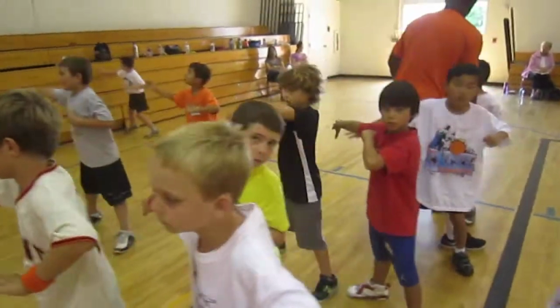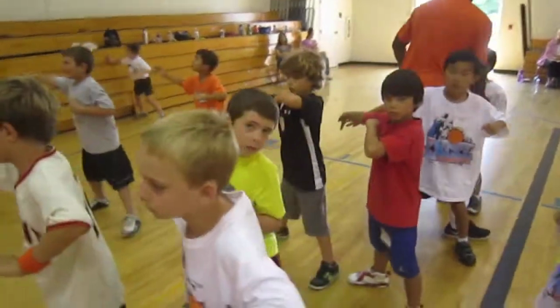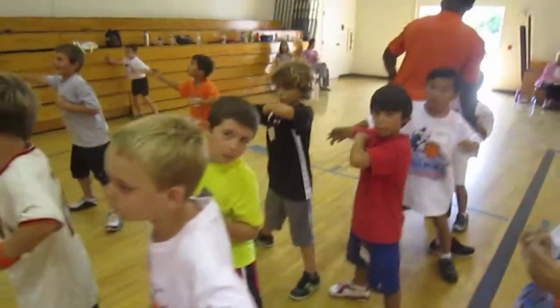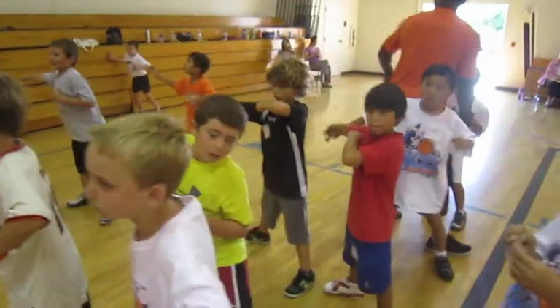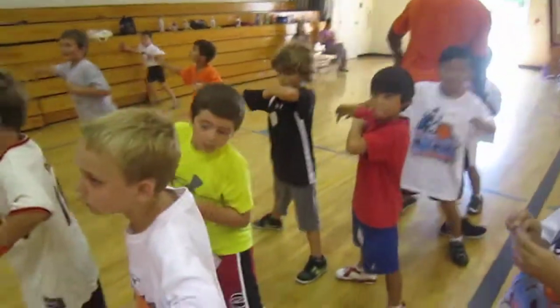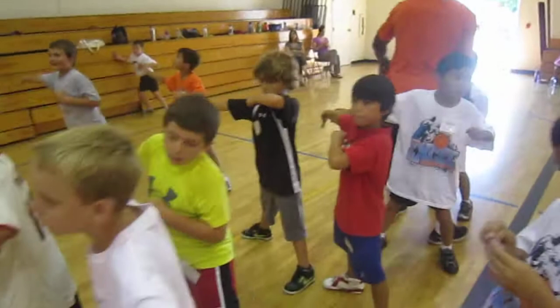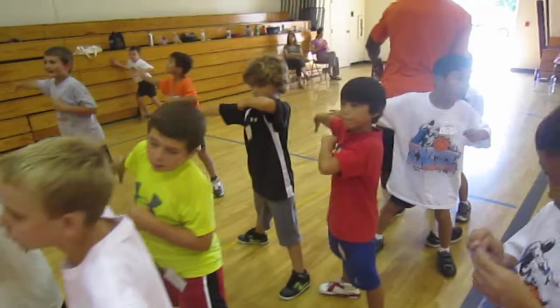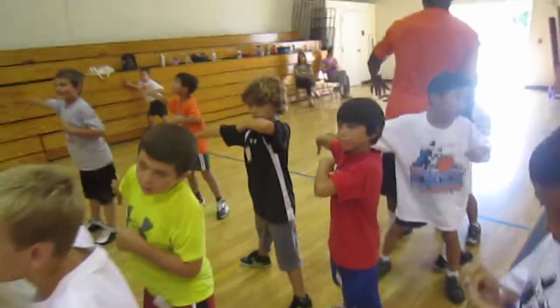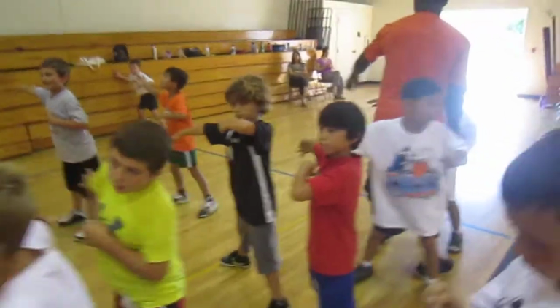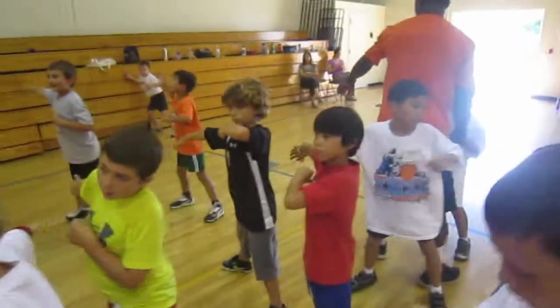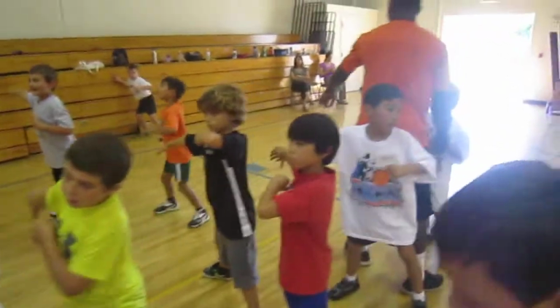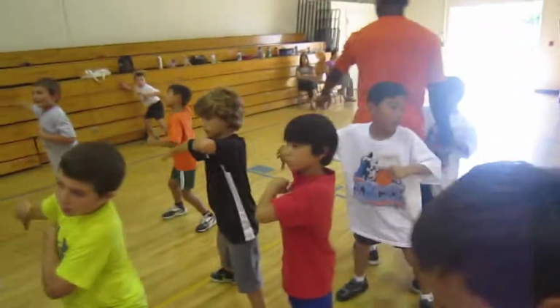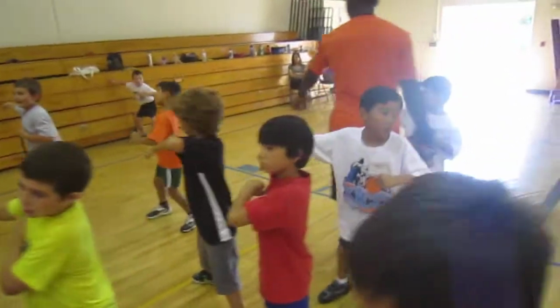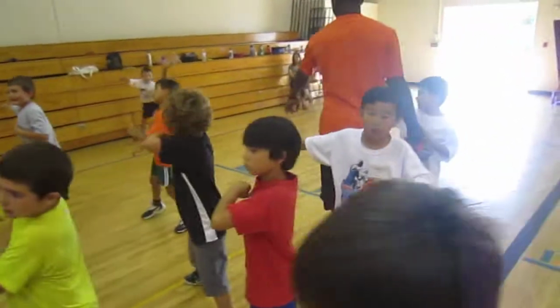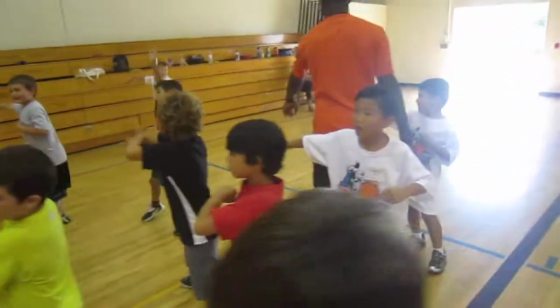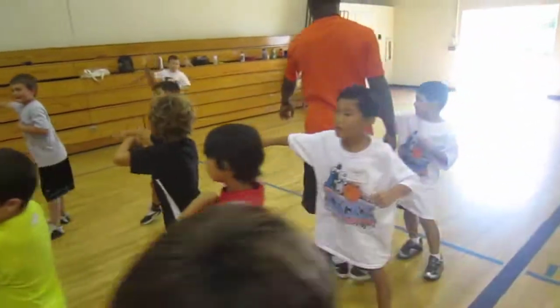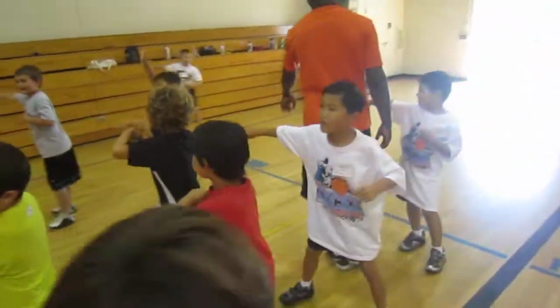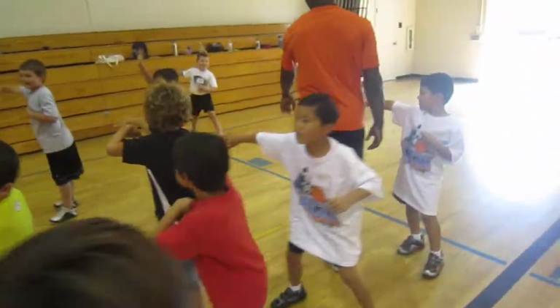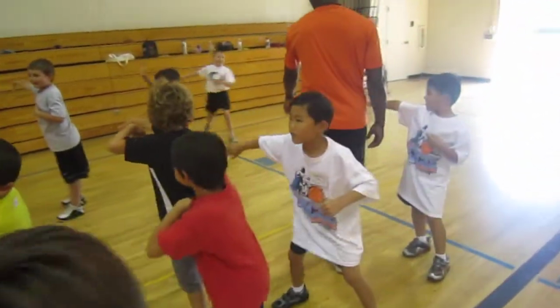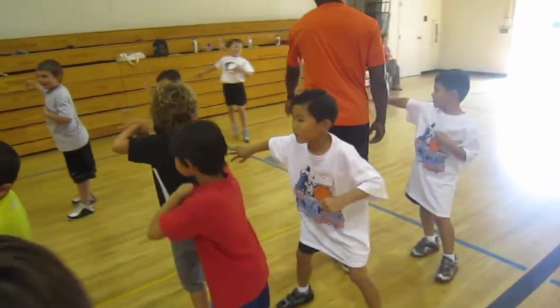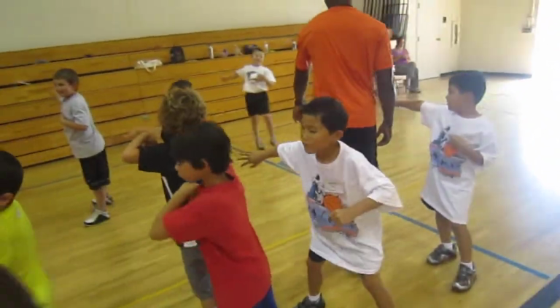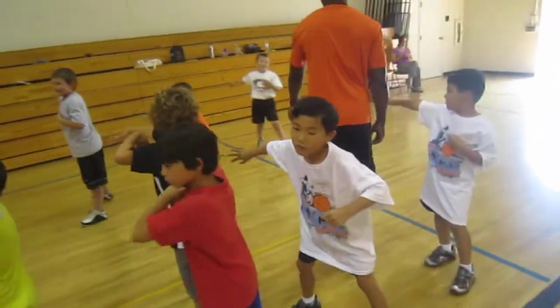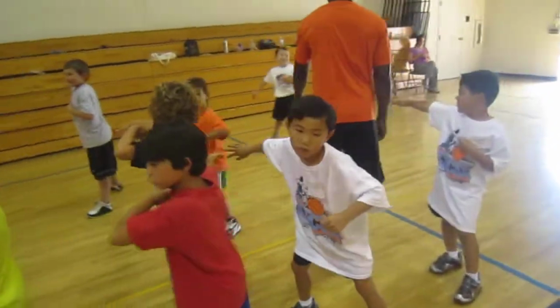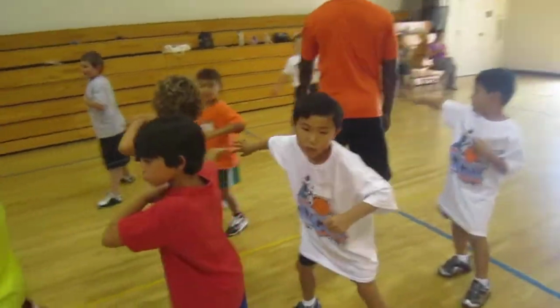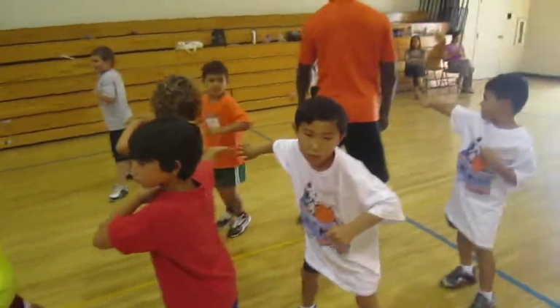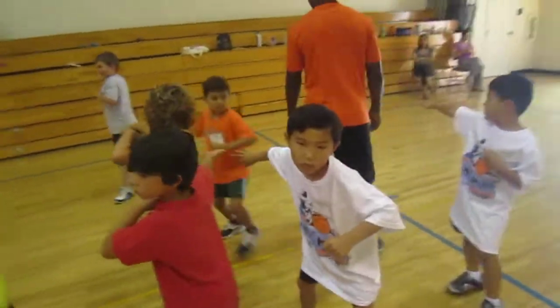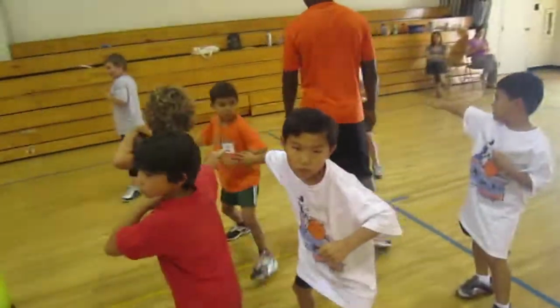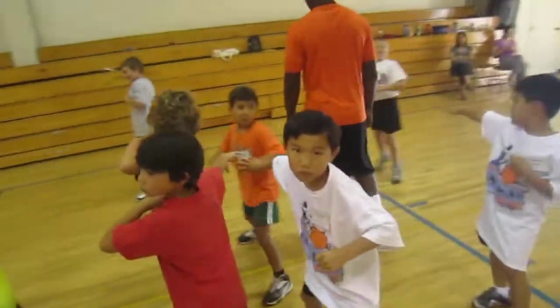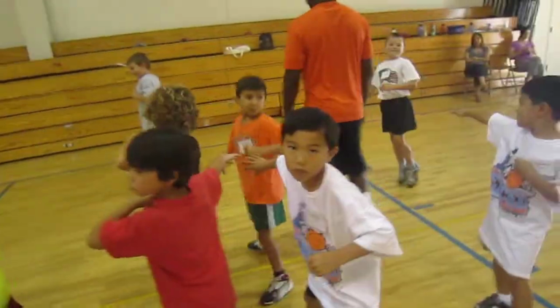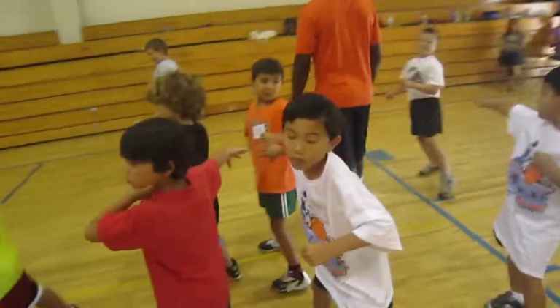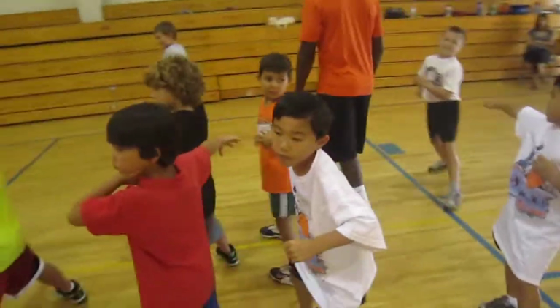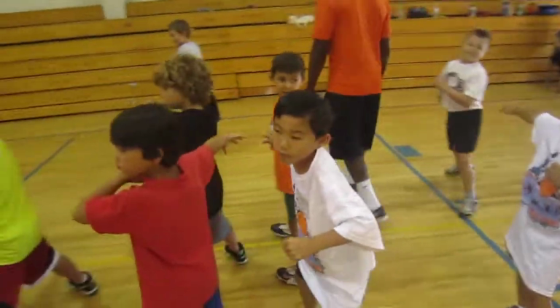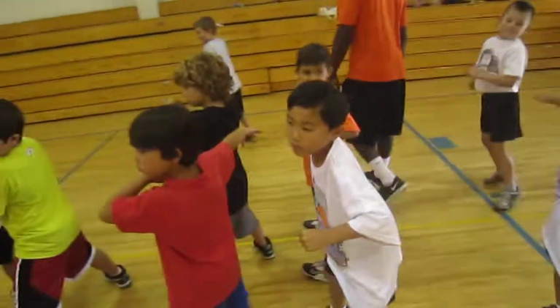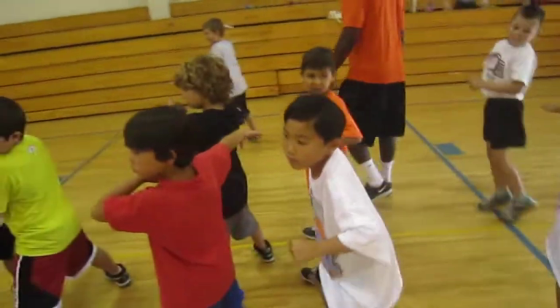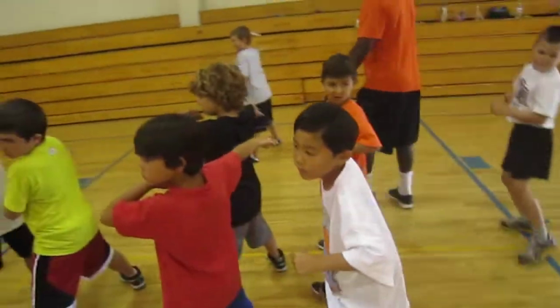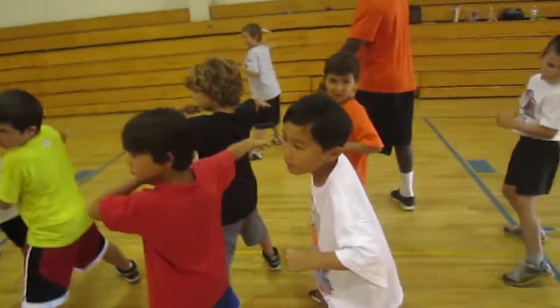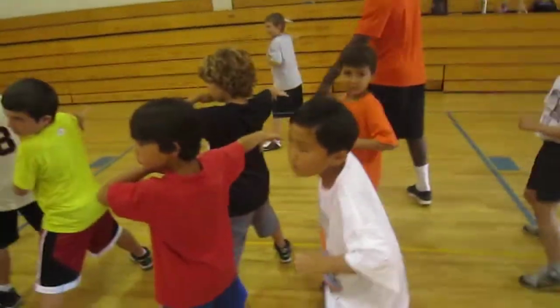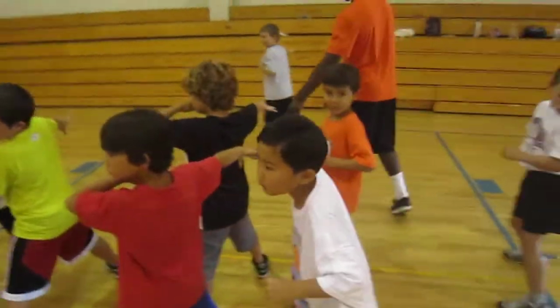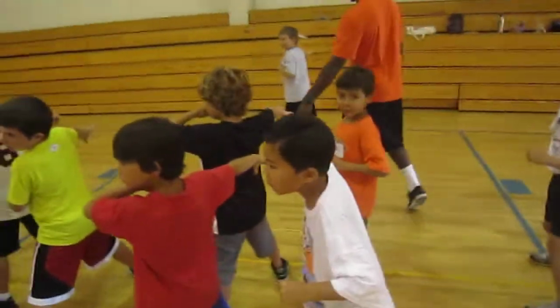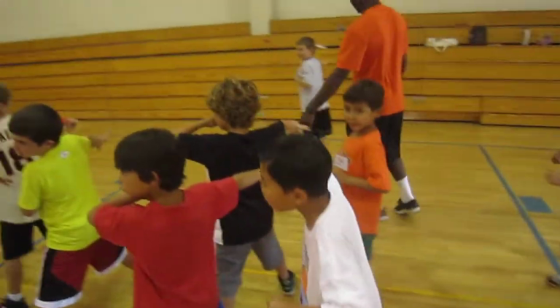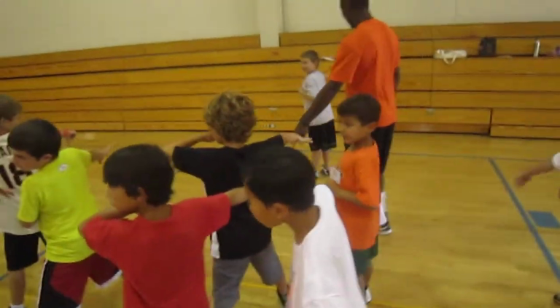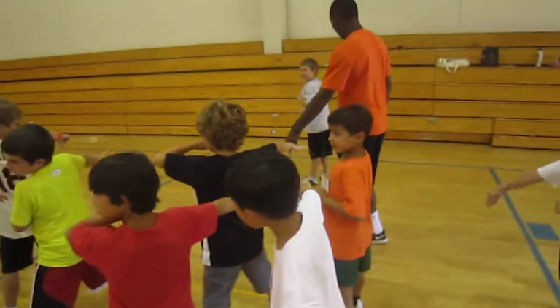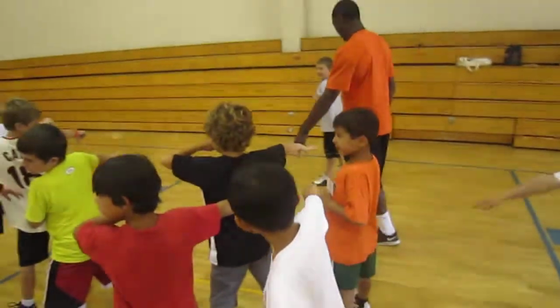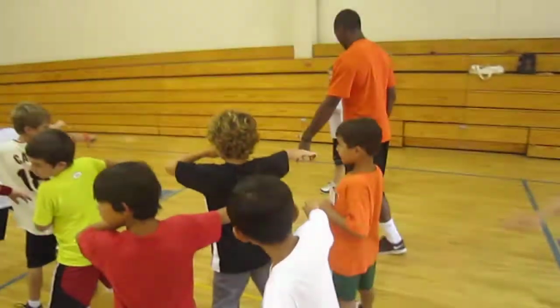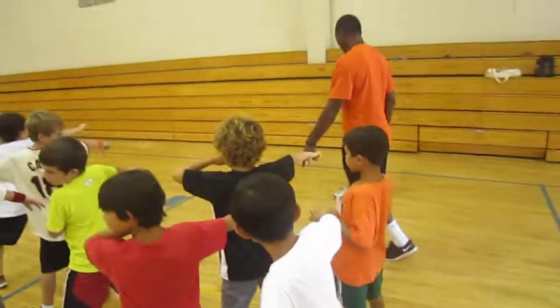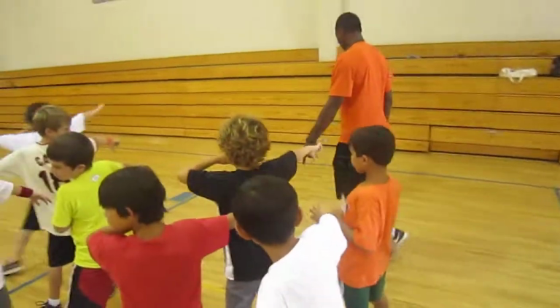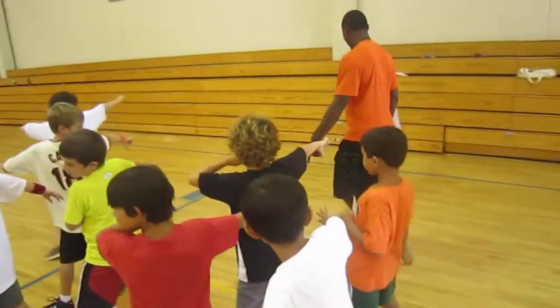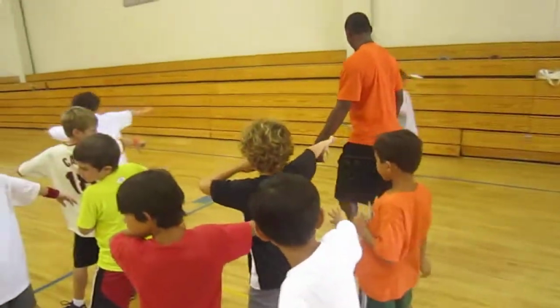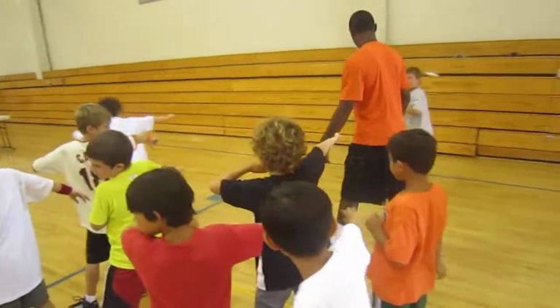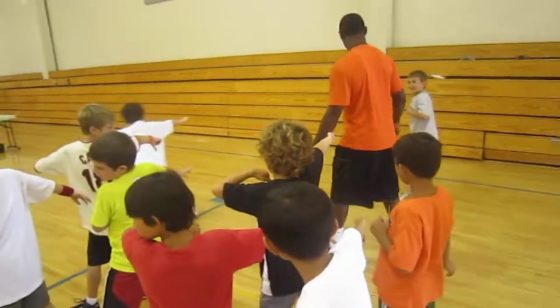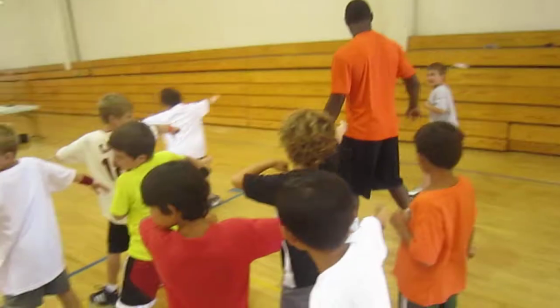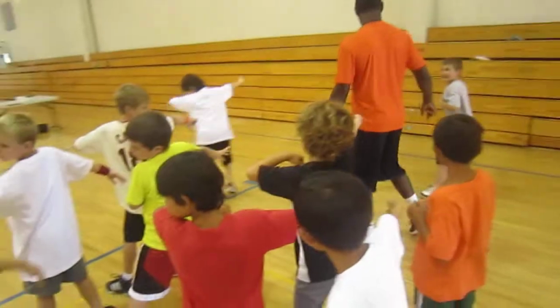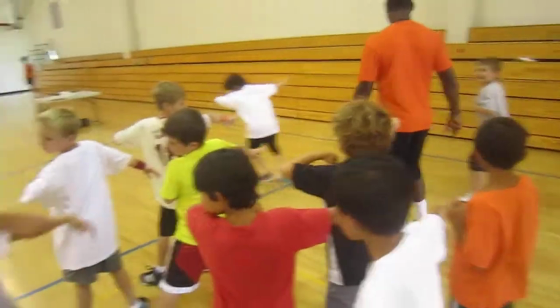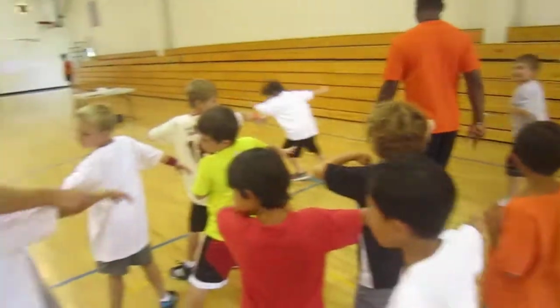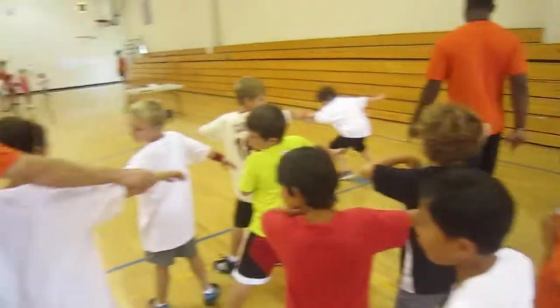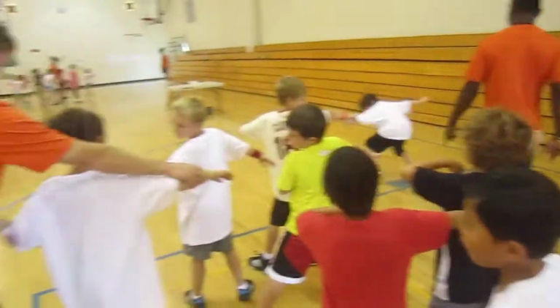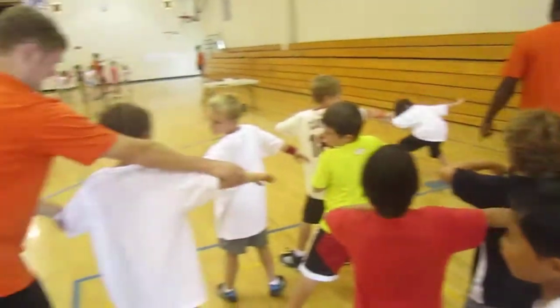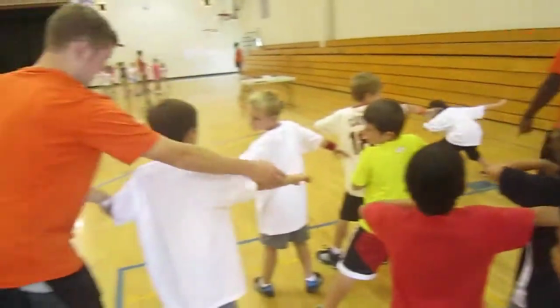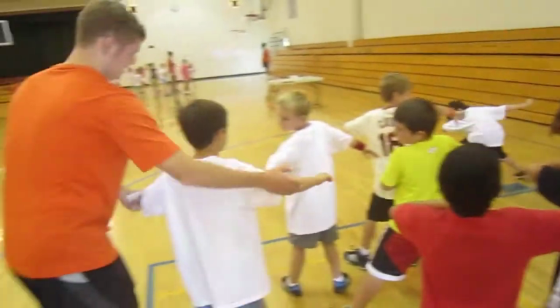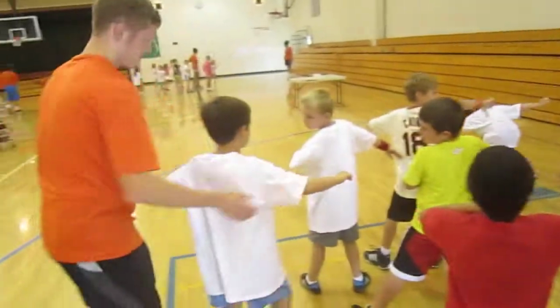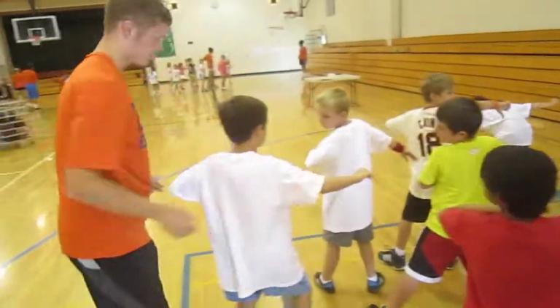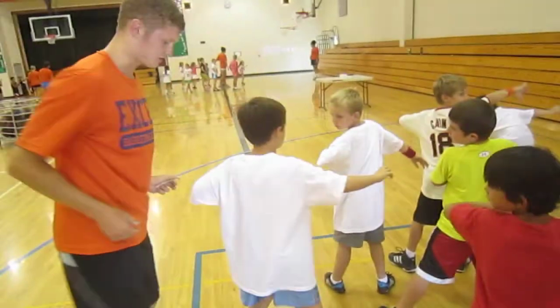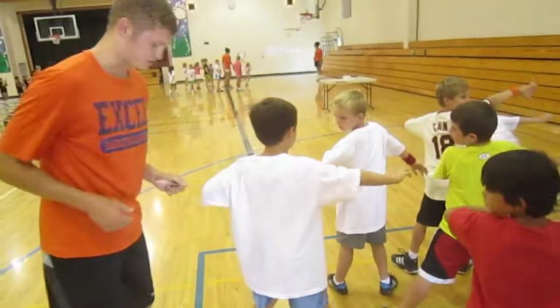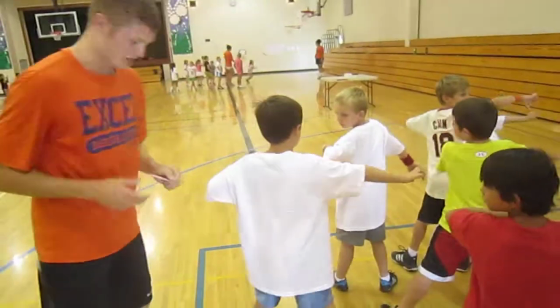Everybody show me what that denial stance looks like. Andrew, let's see you. Okay, I'll take it. All right. Good job.